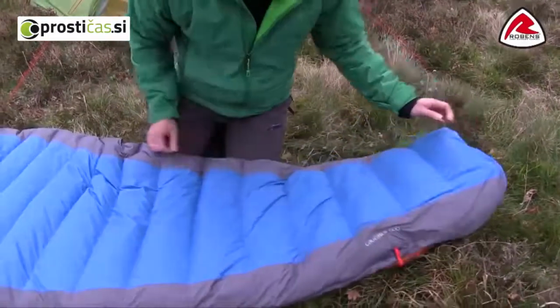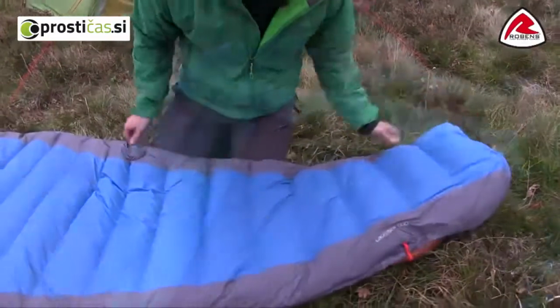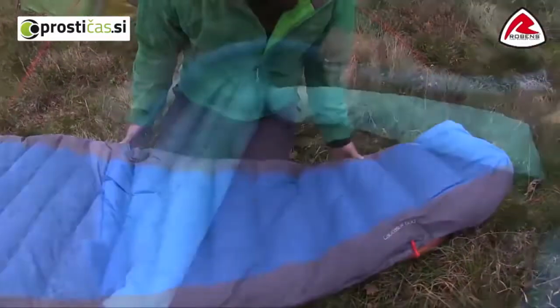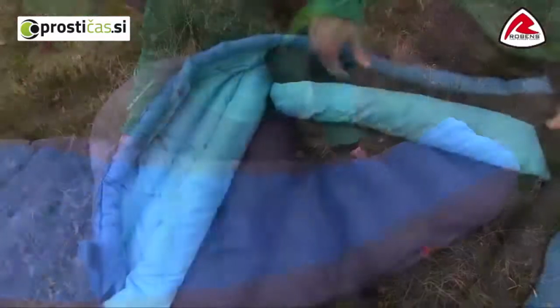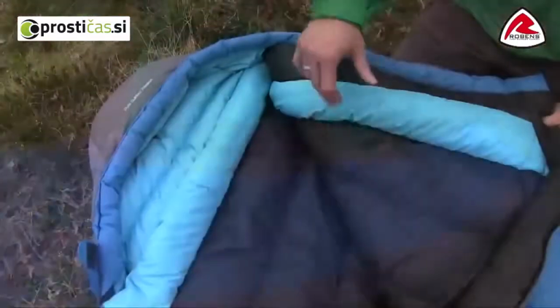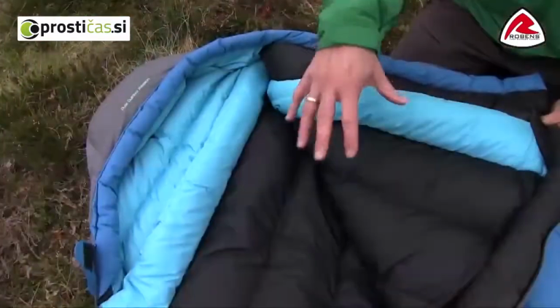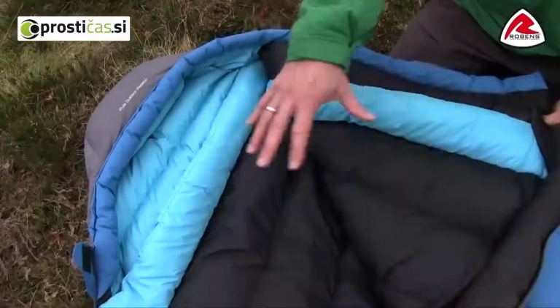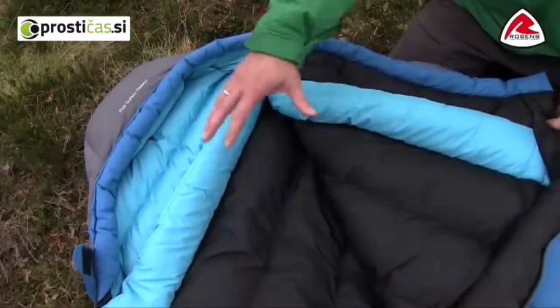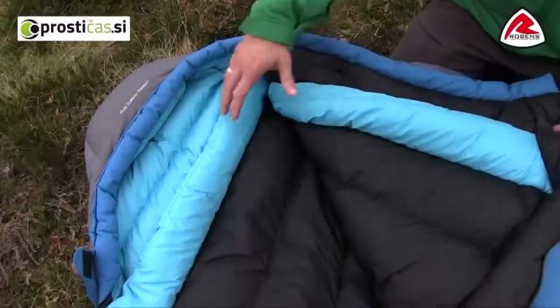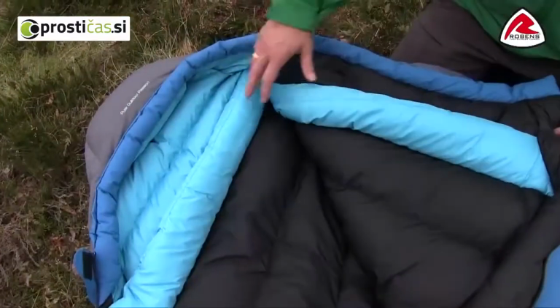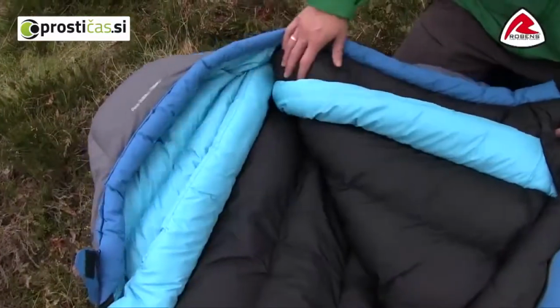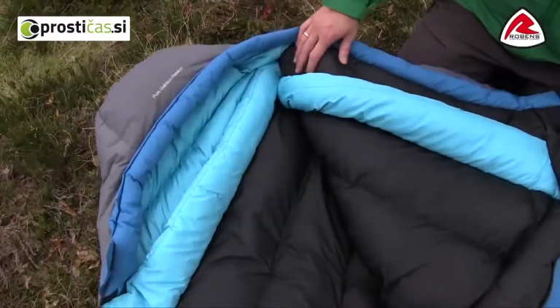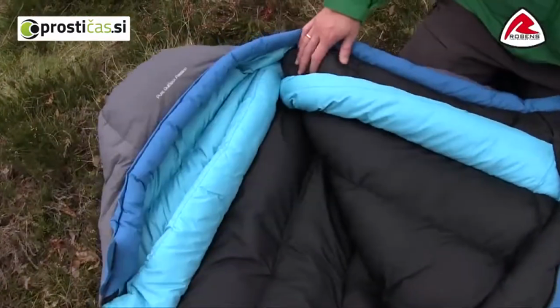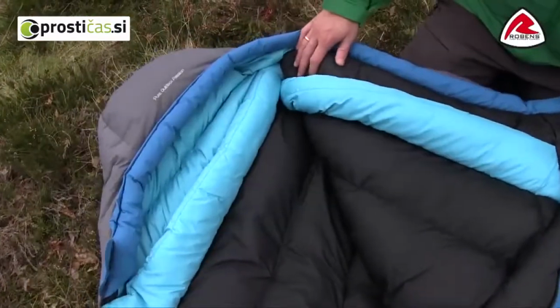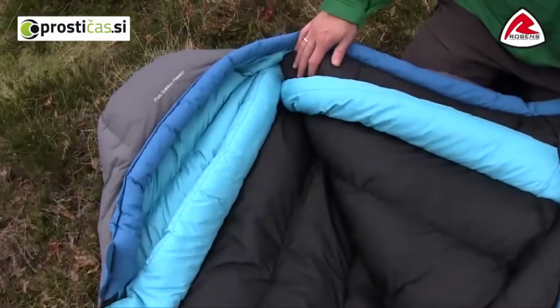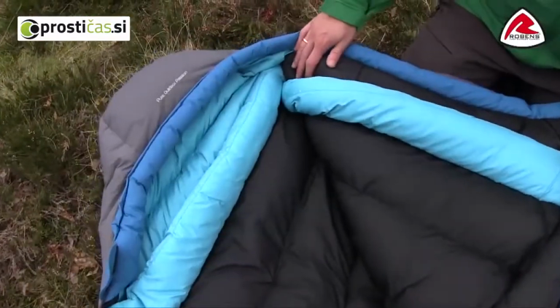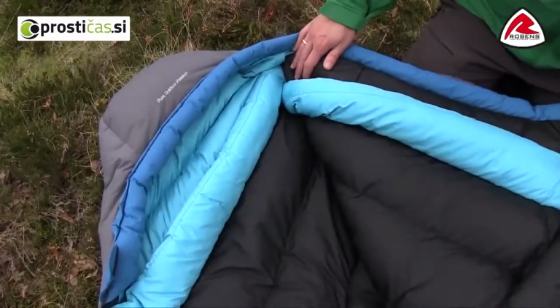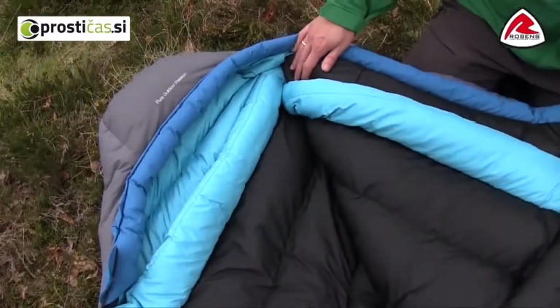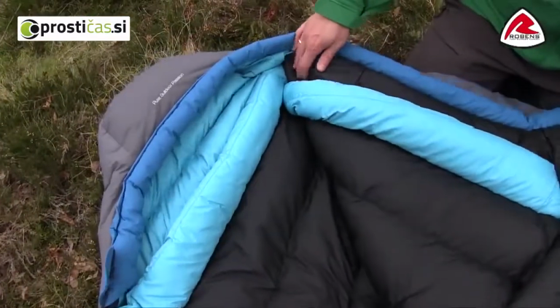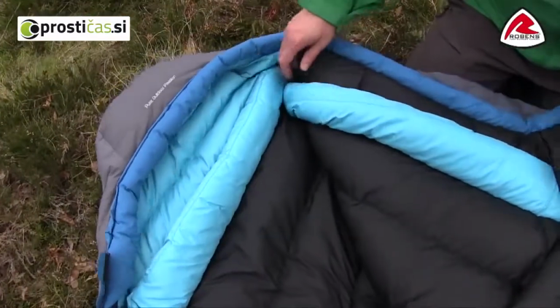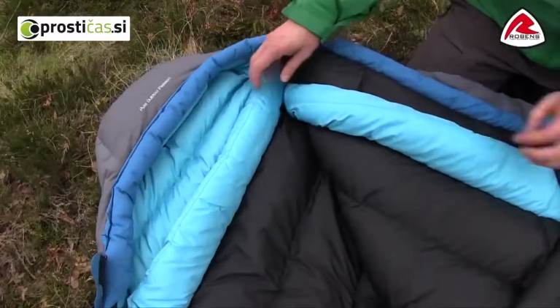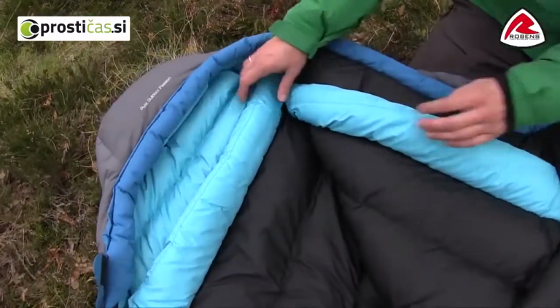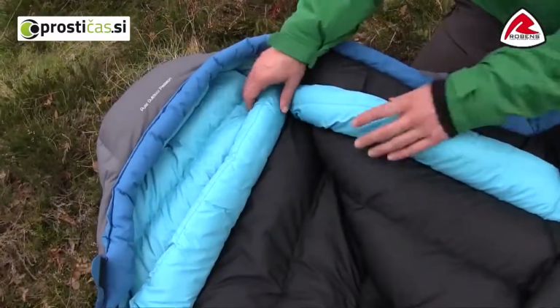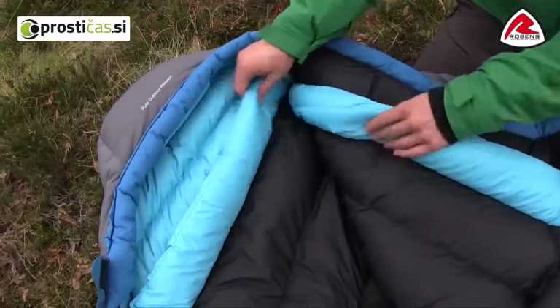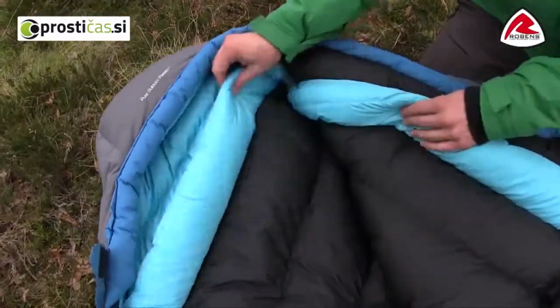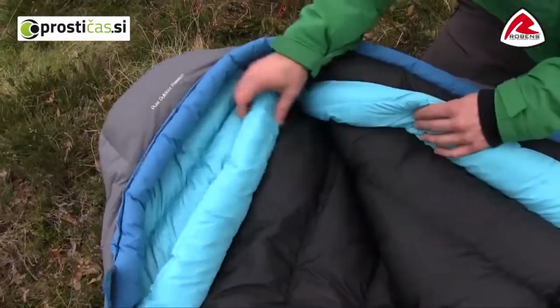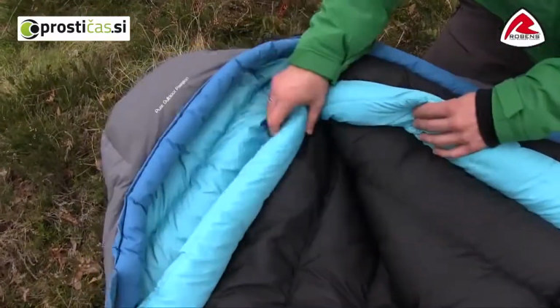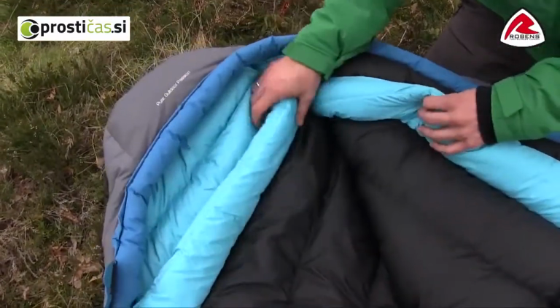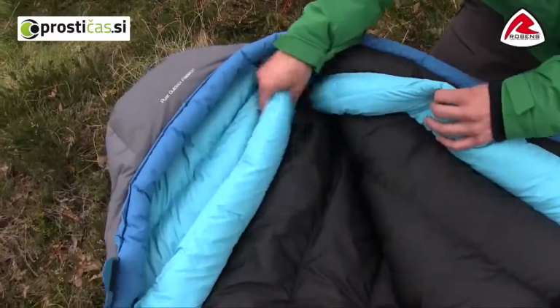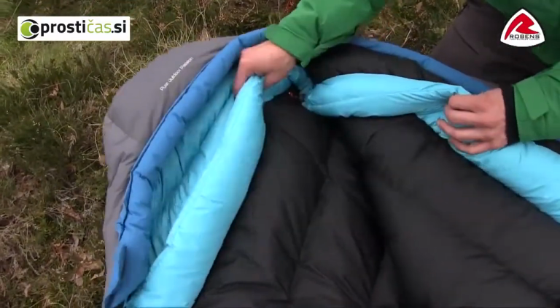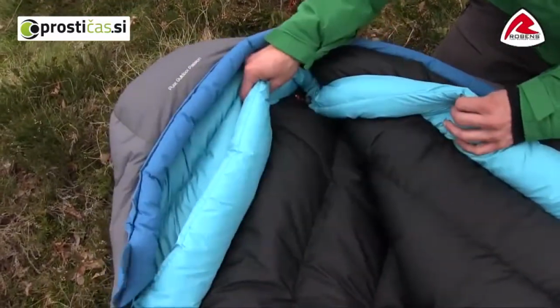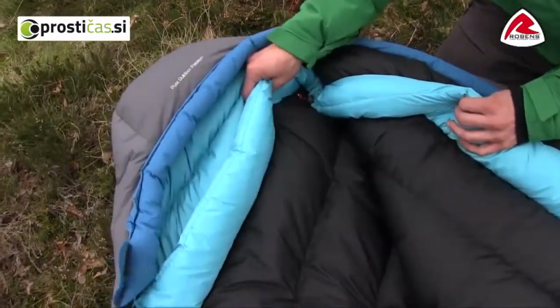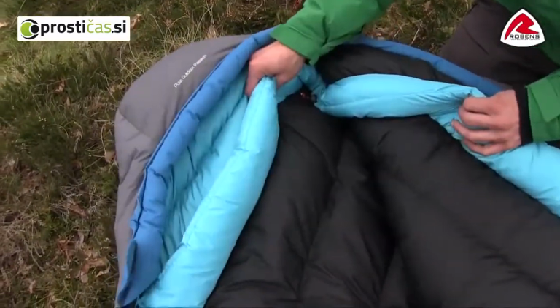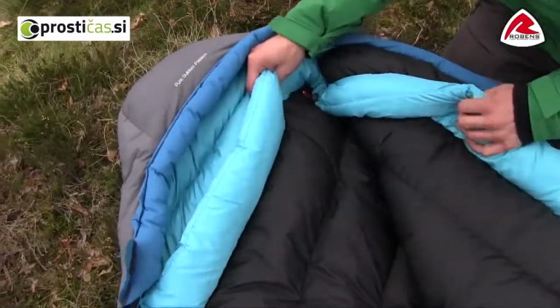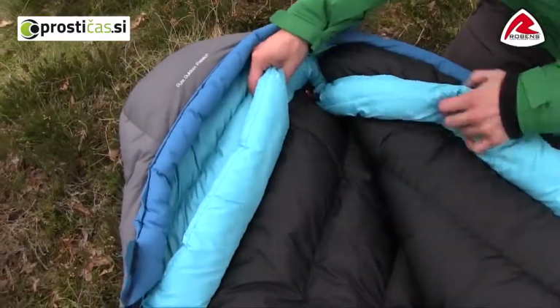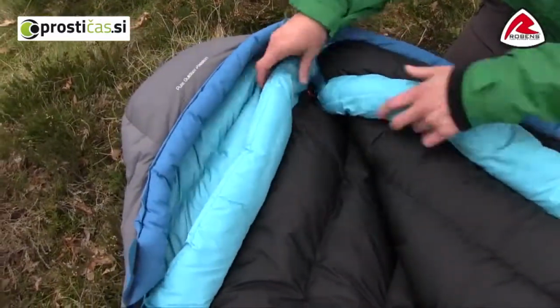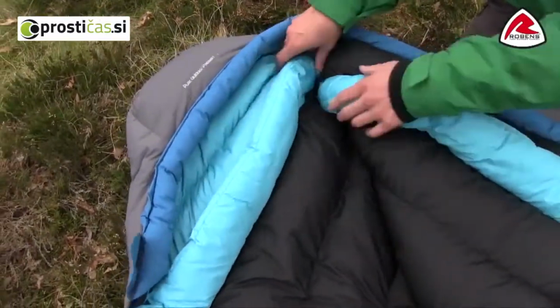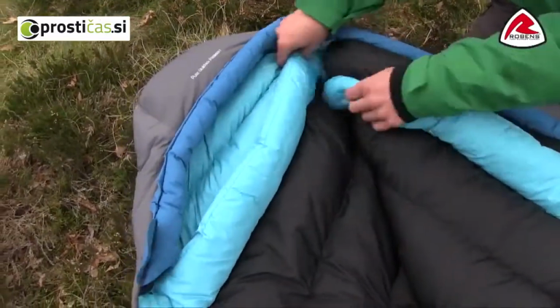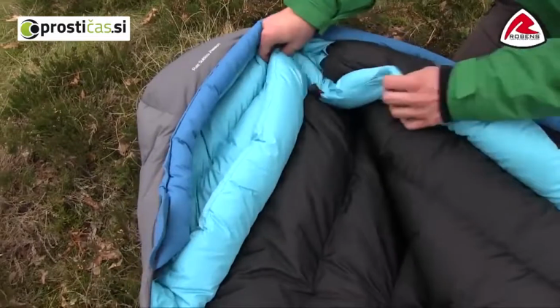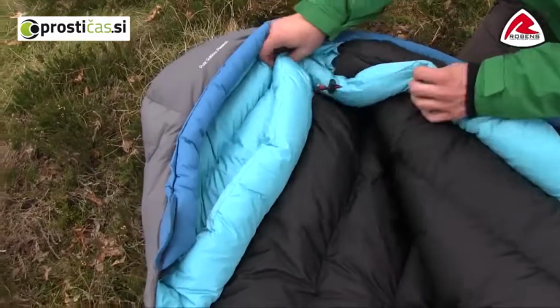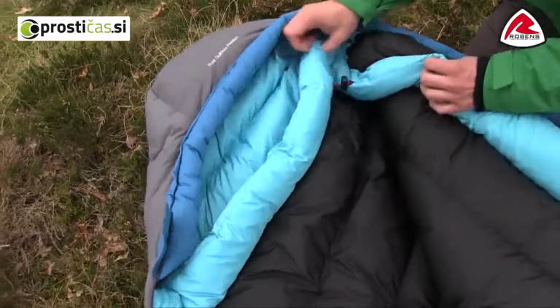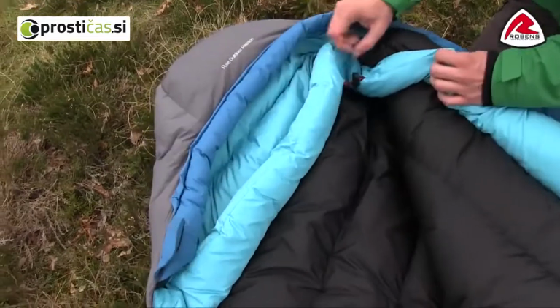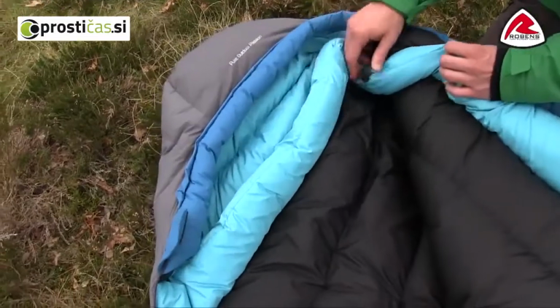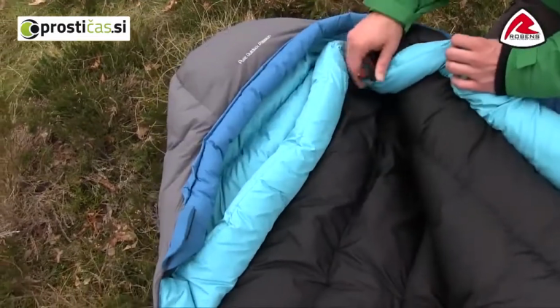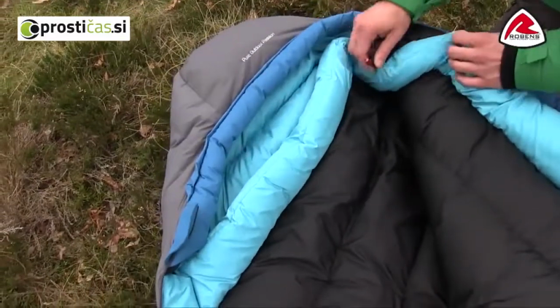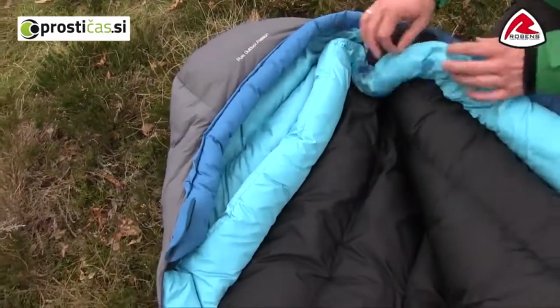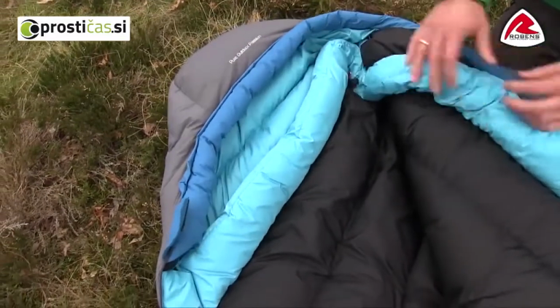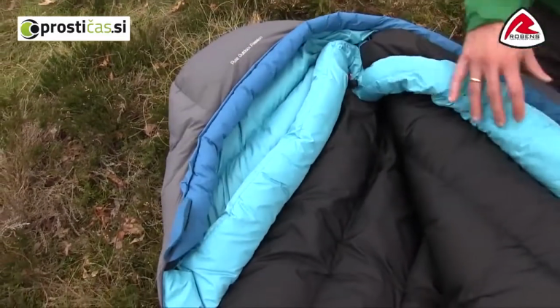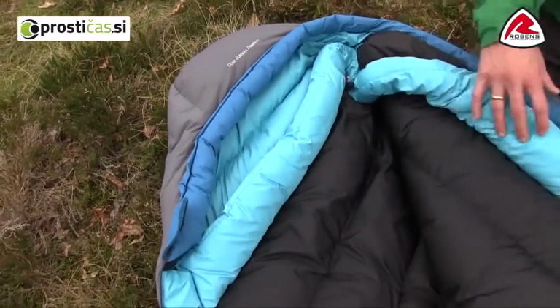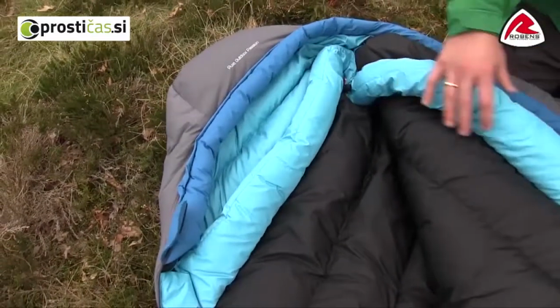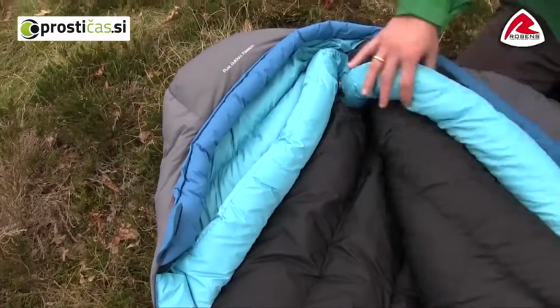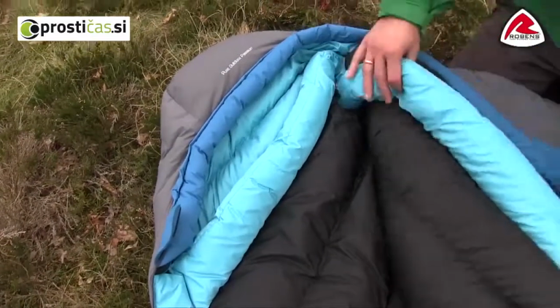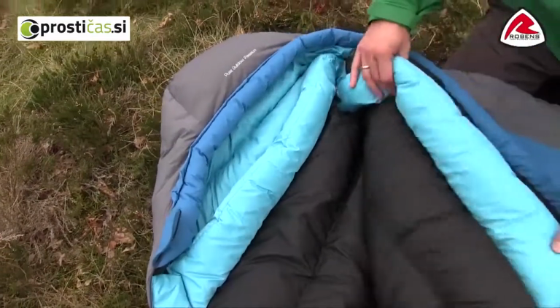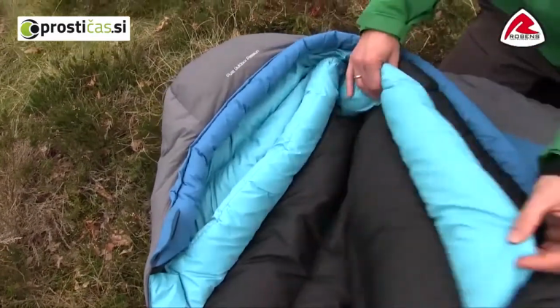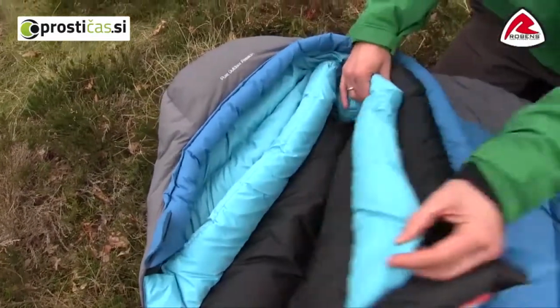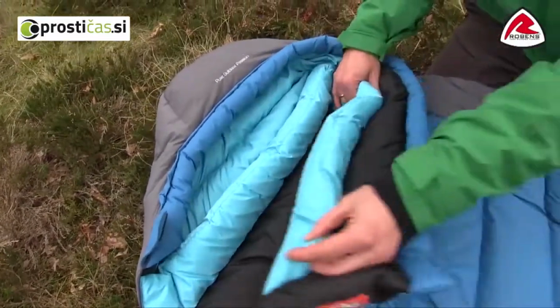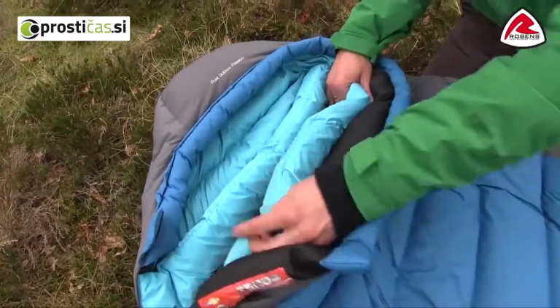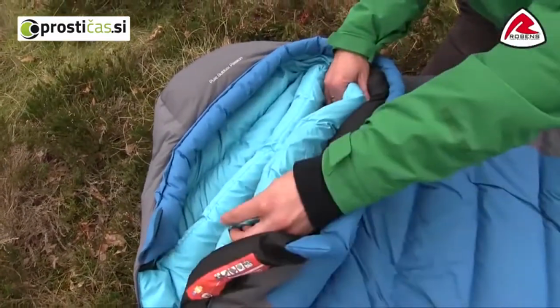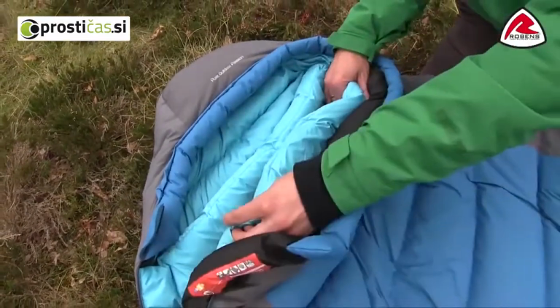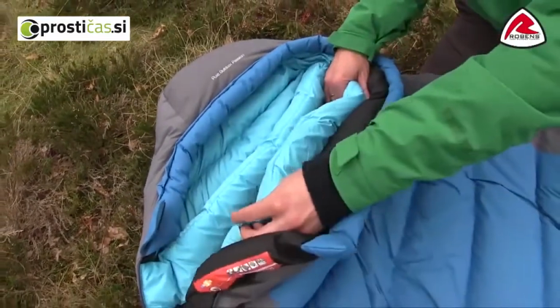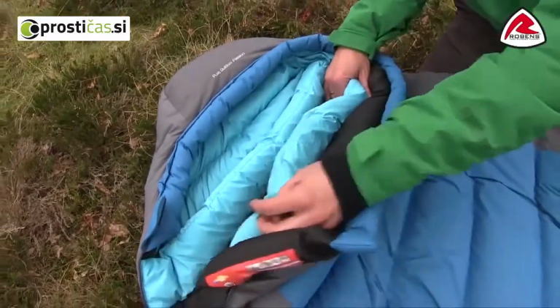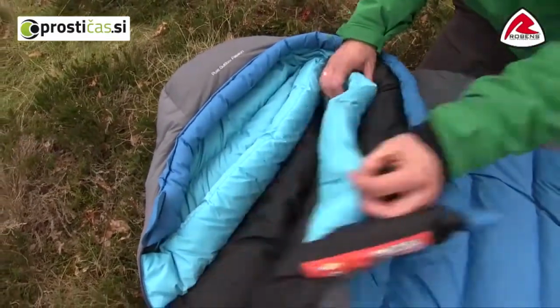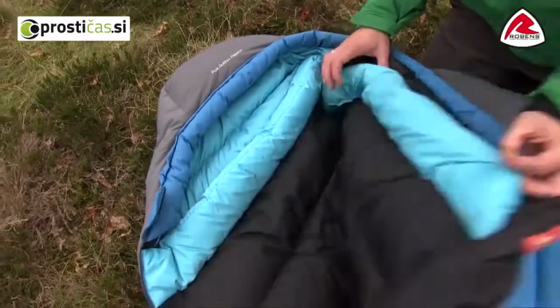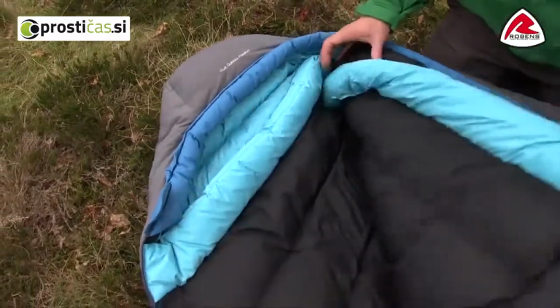If we take a look at the inside details, you will find a neck baffle, which is important to prevent heat loss around your shoulders and neck.